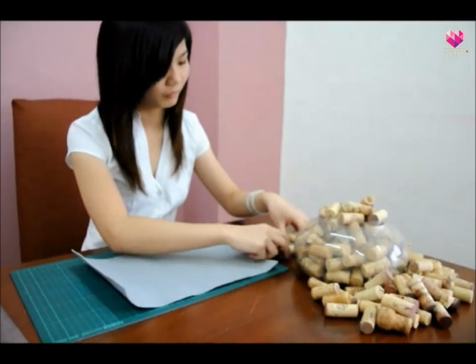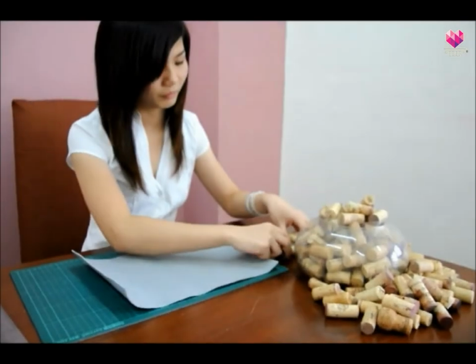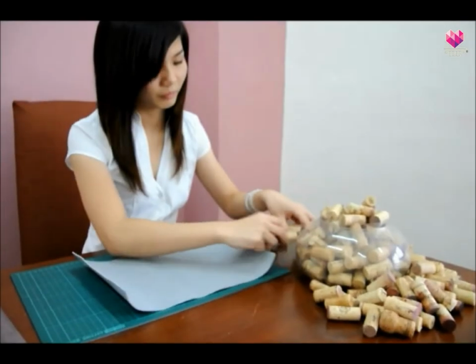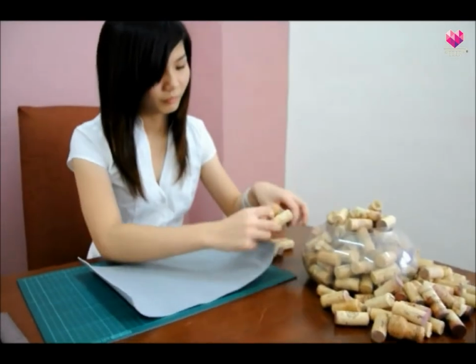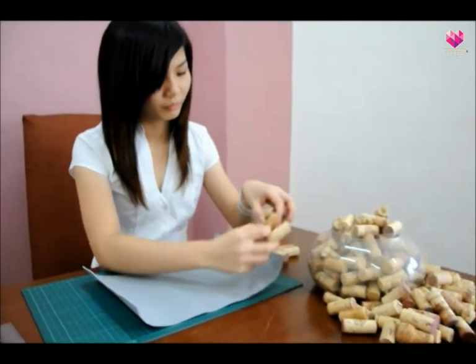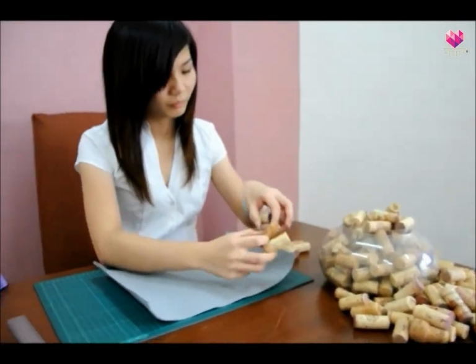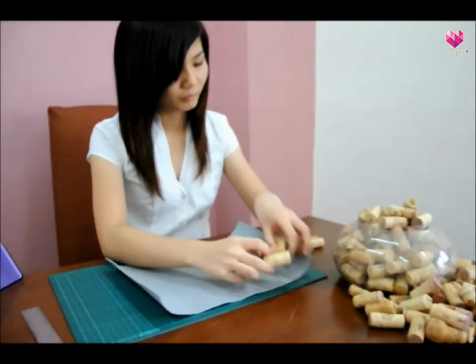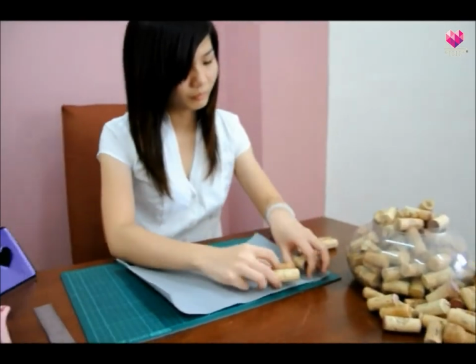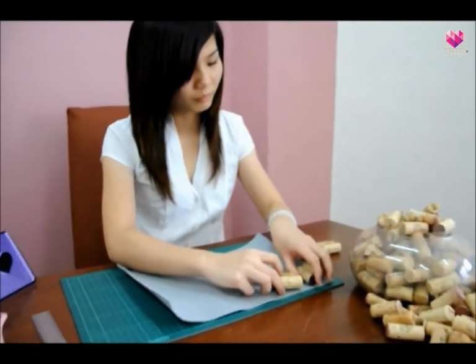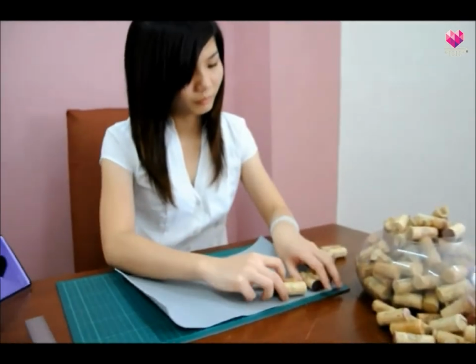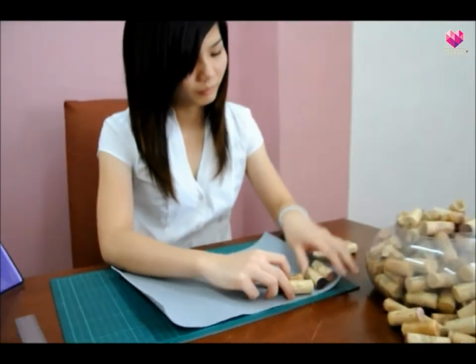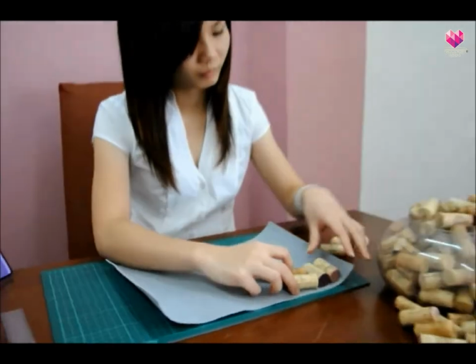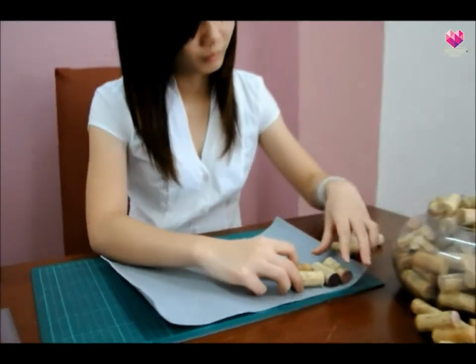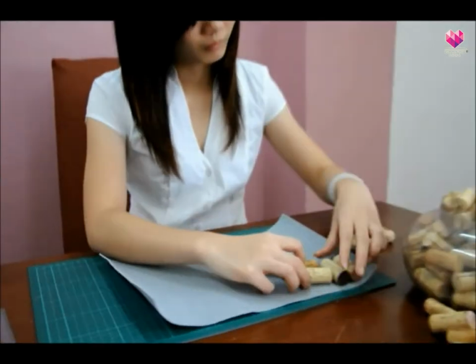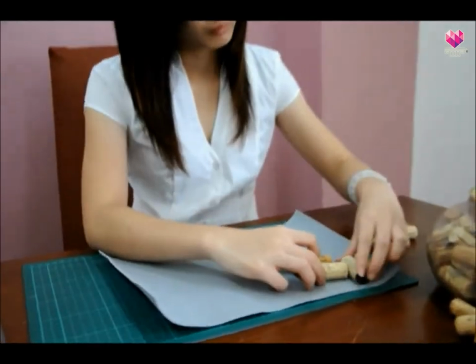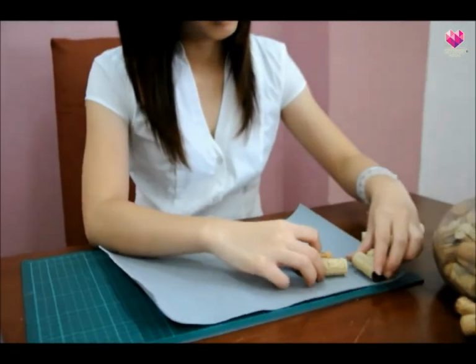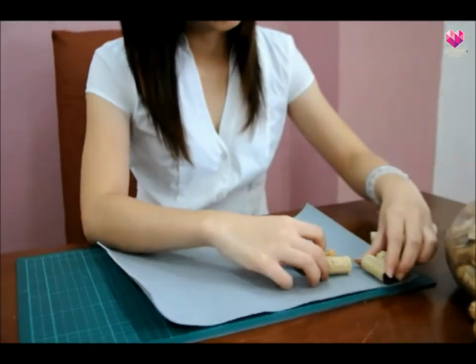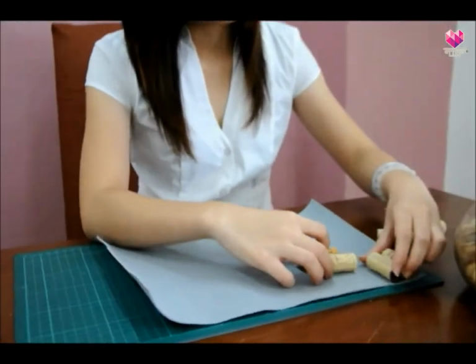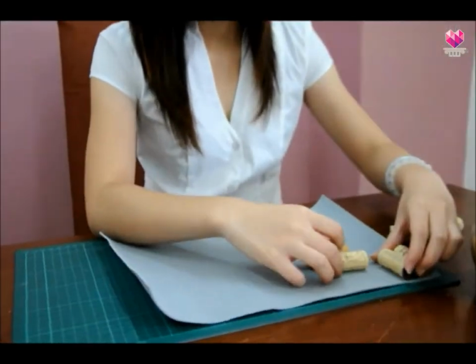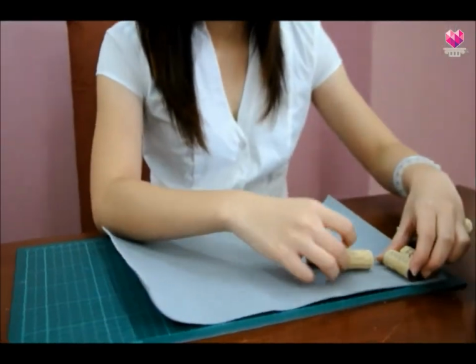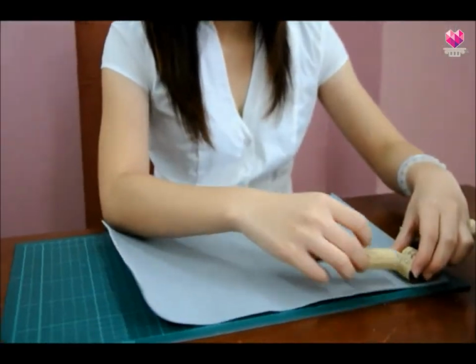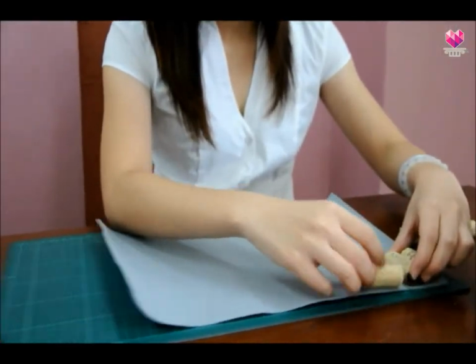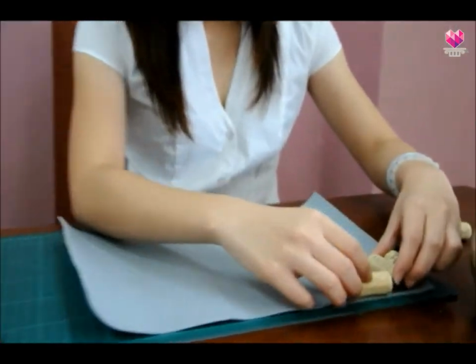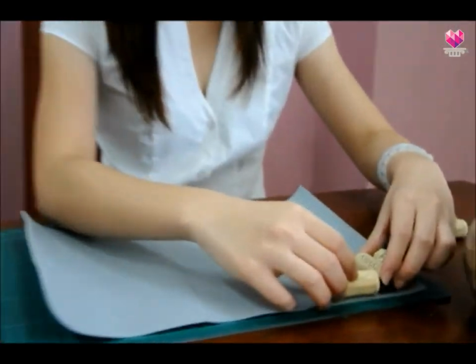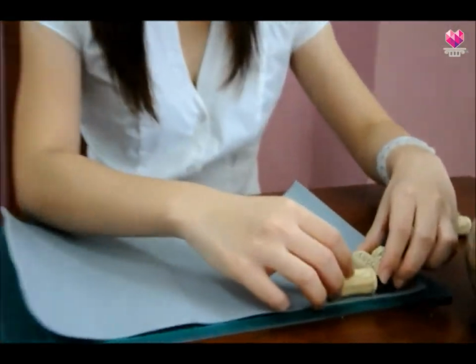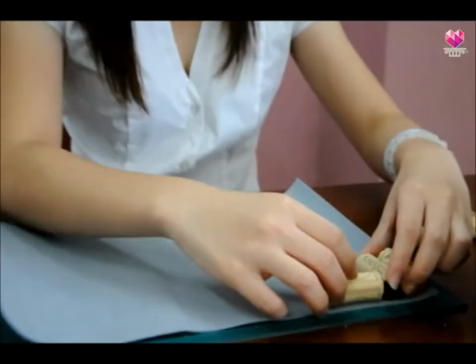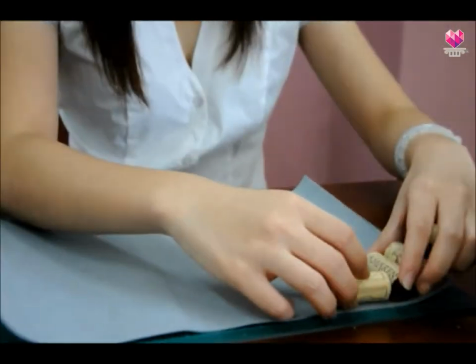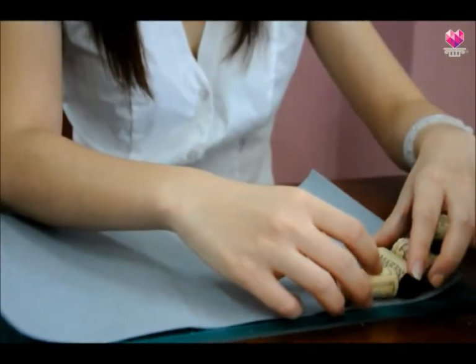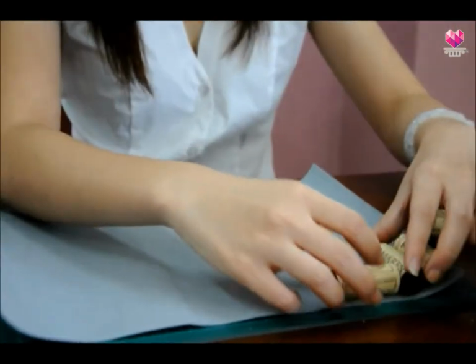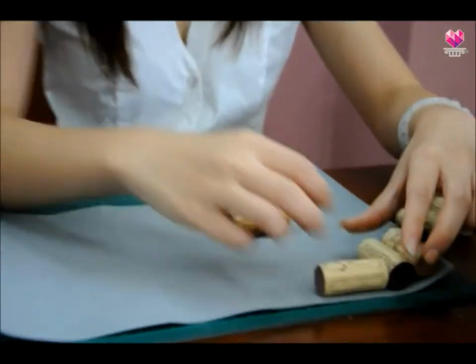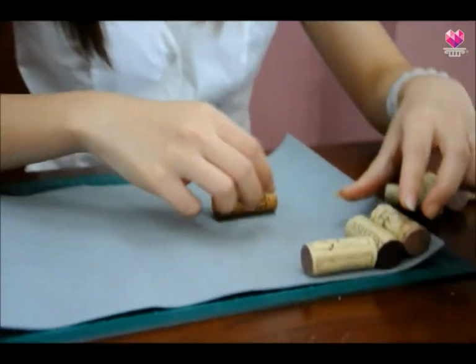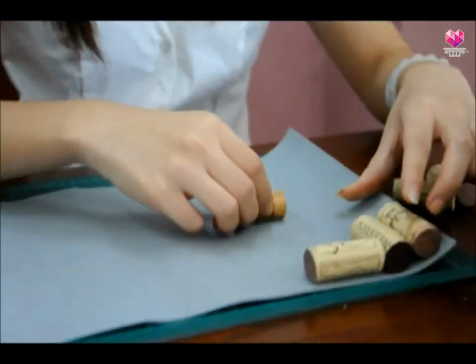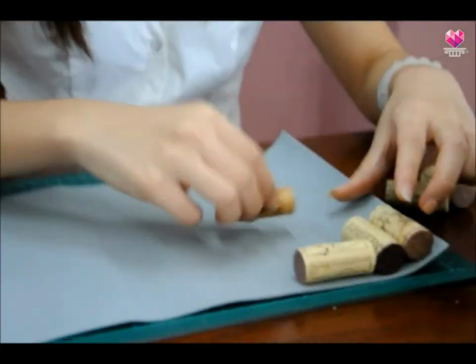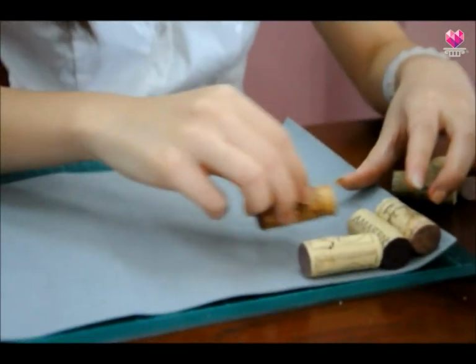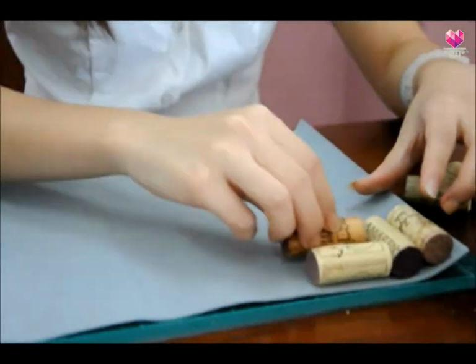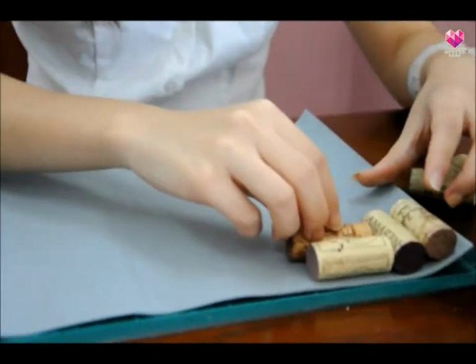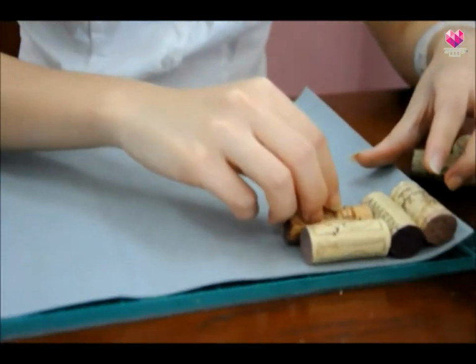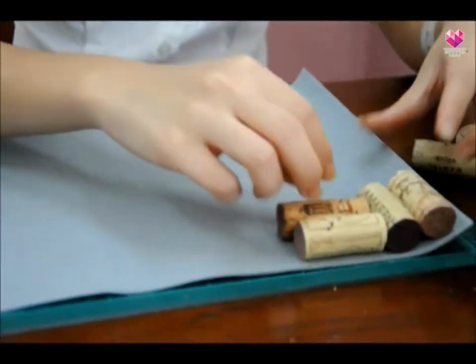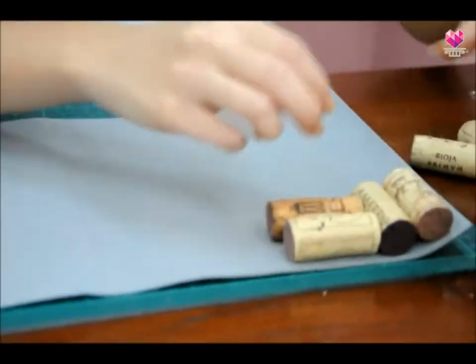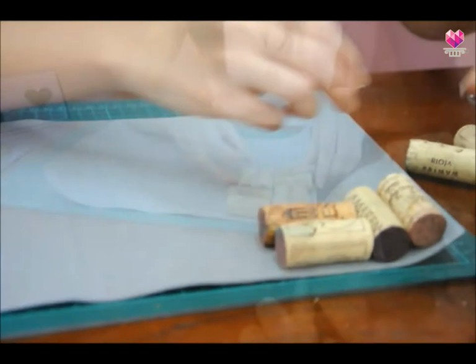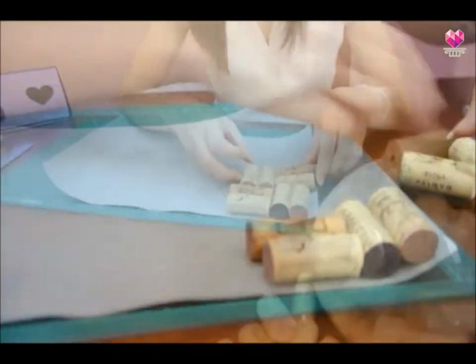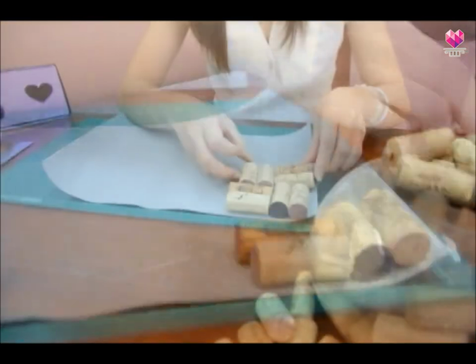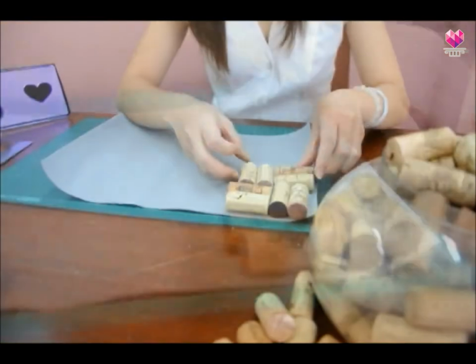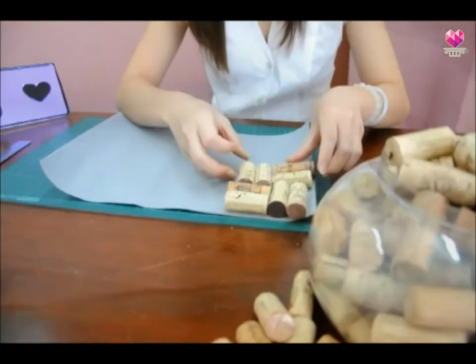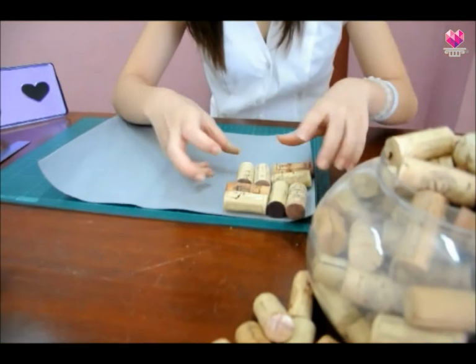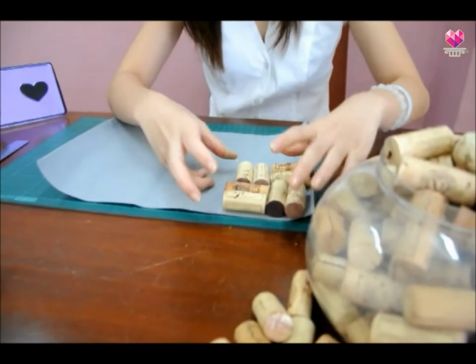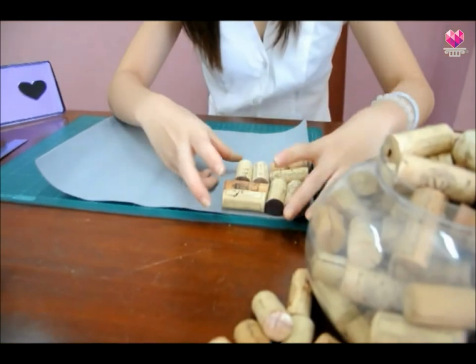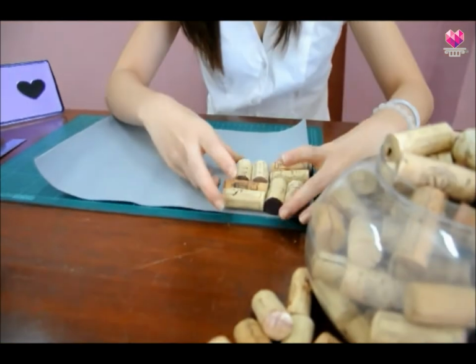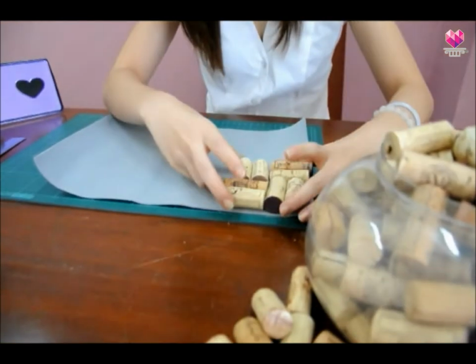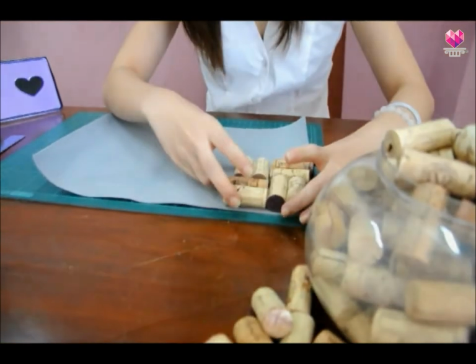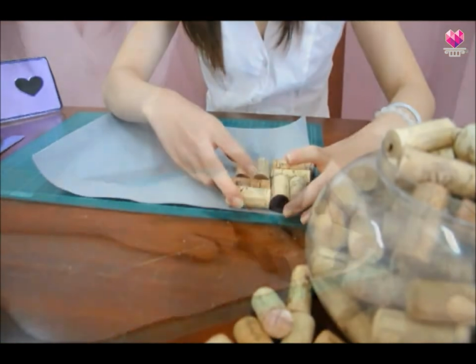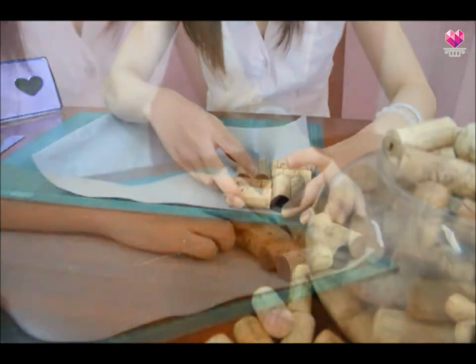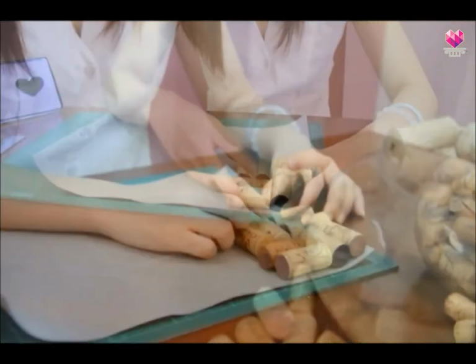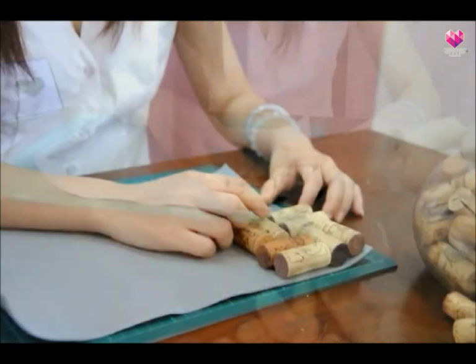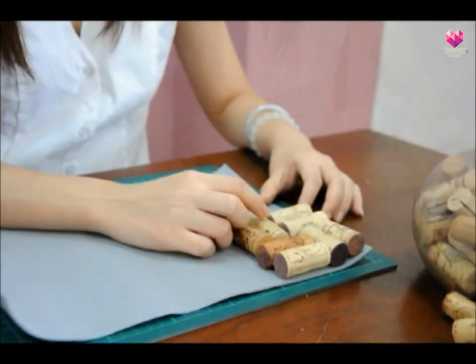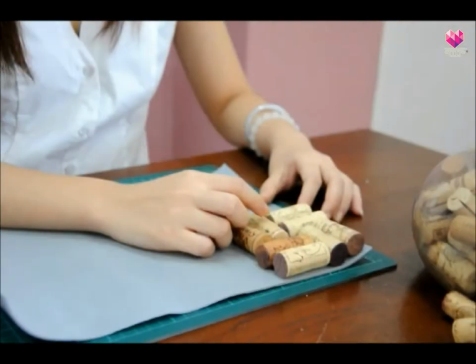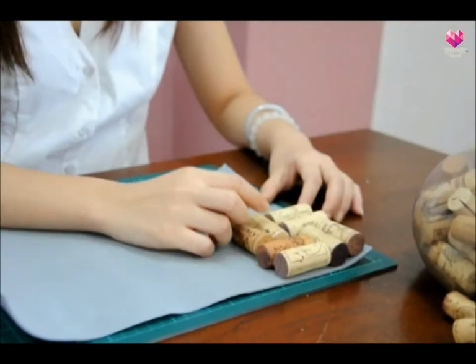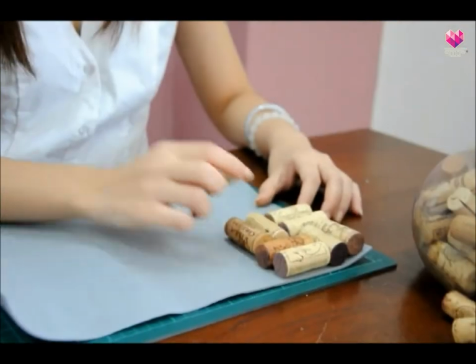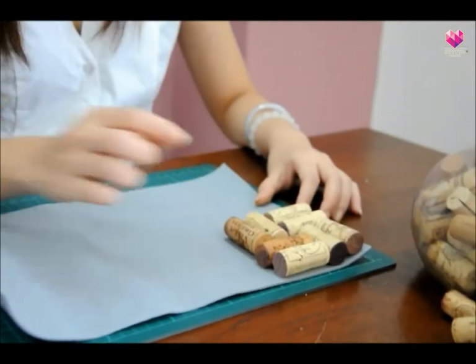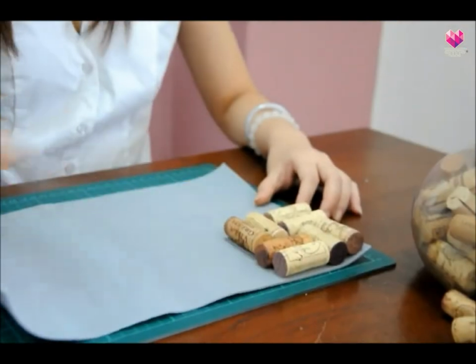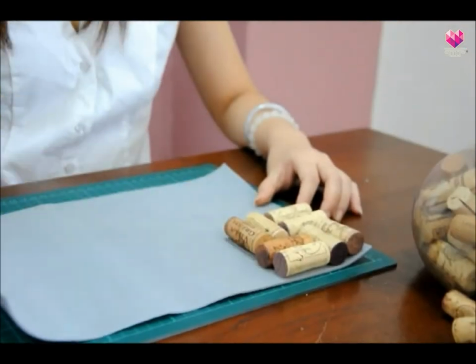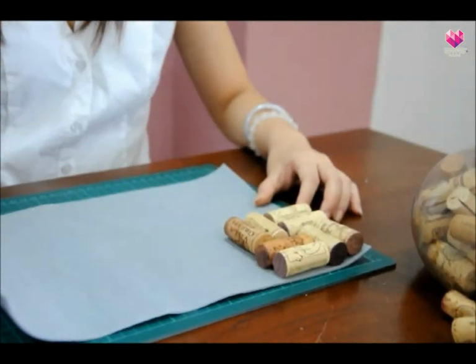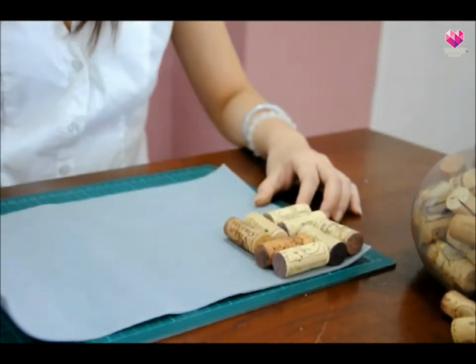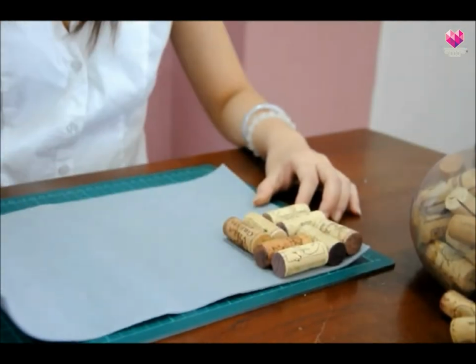First, prepare a few wine corks. Arrange the wine corks at the corner of the sponge paper or a foam board.